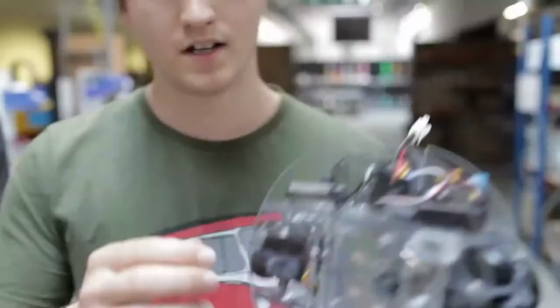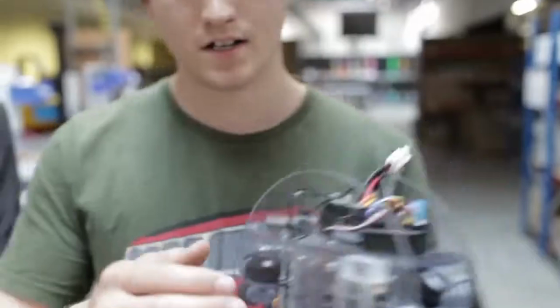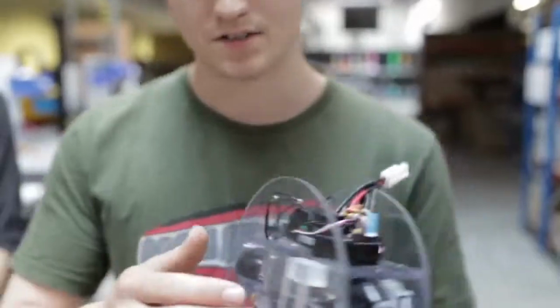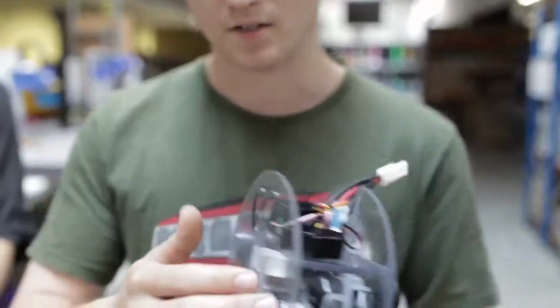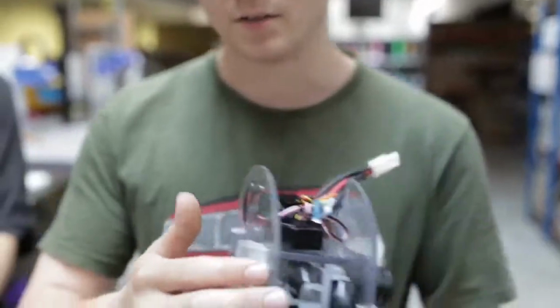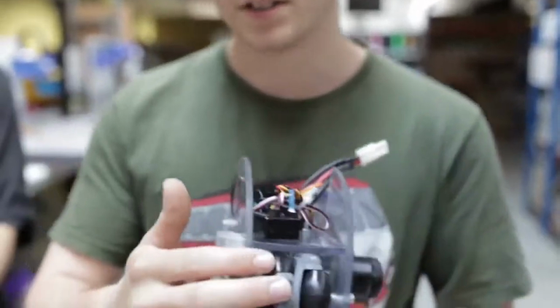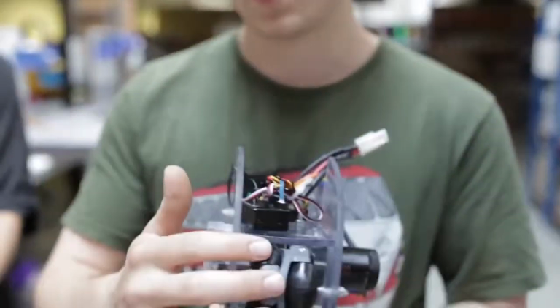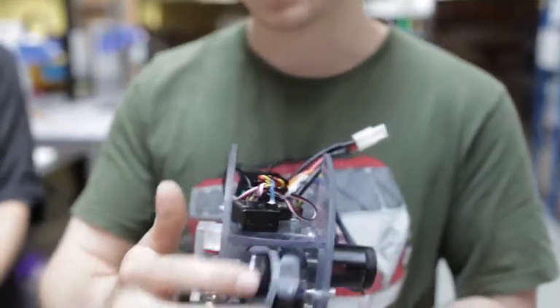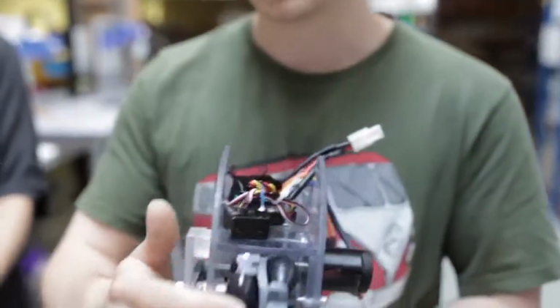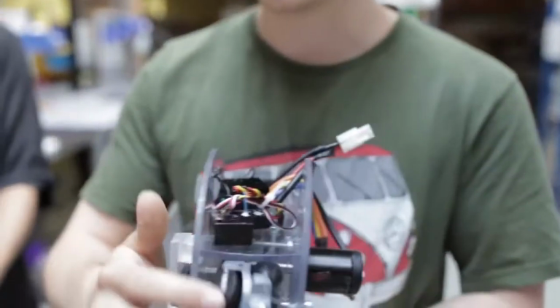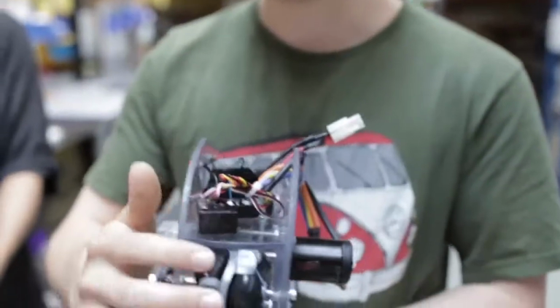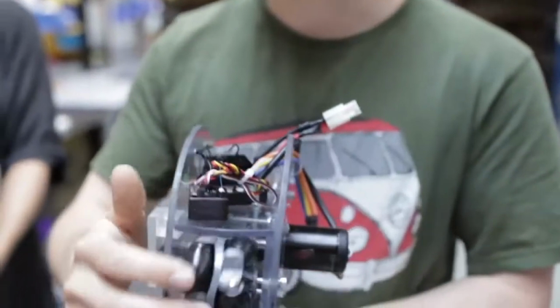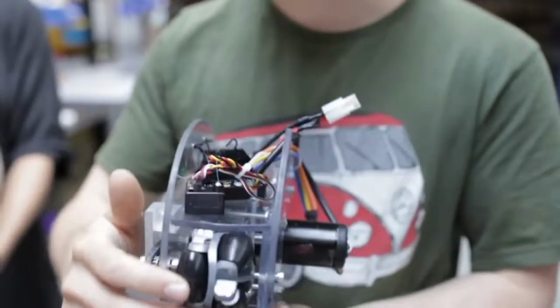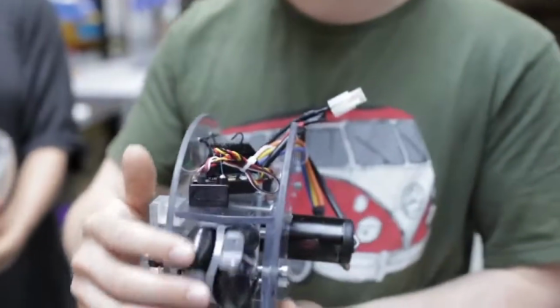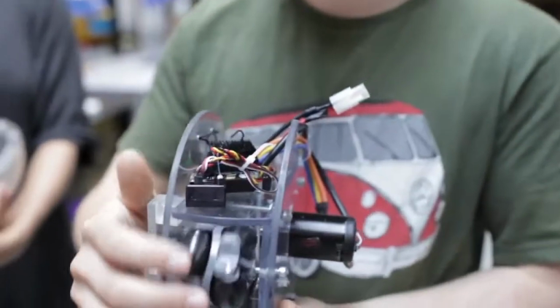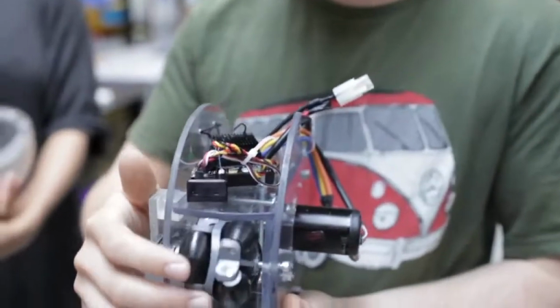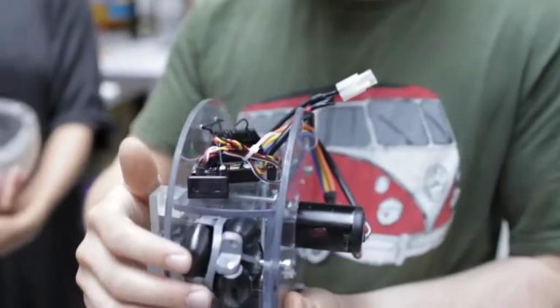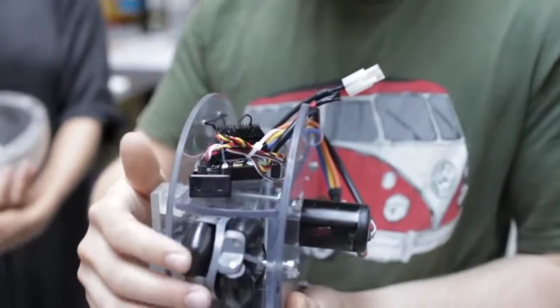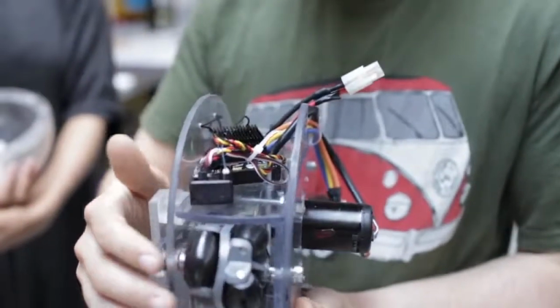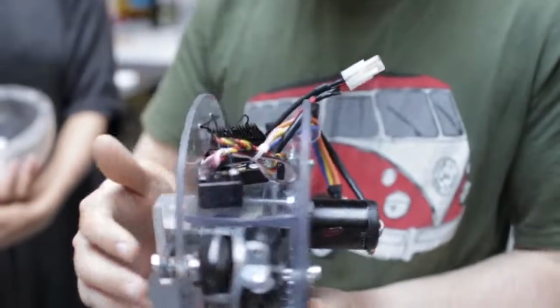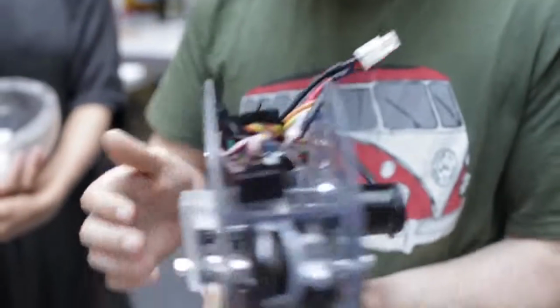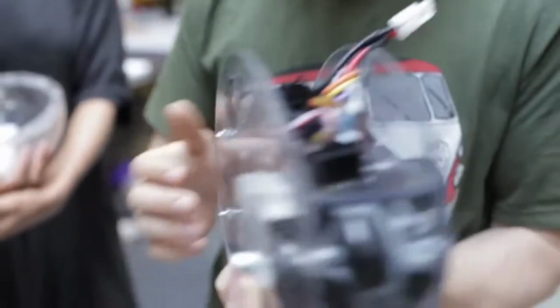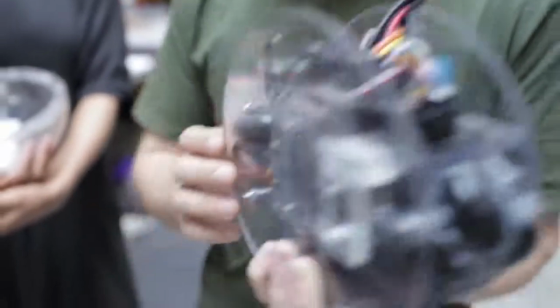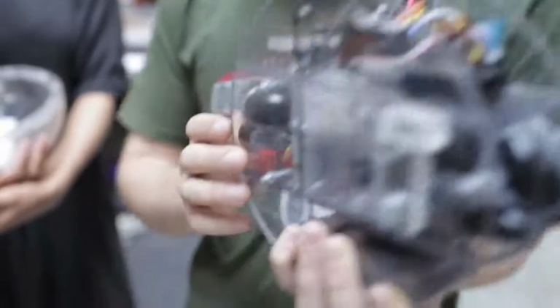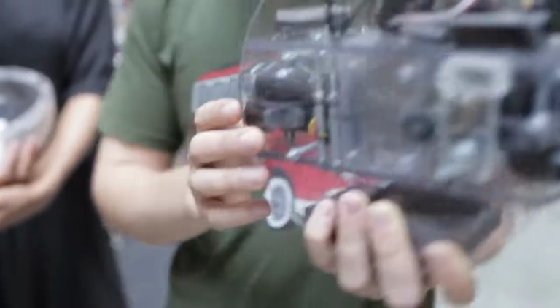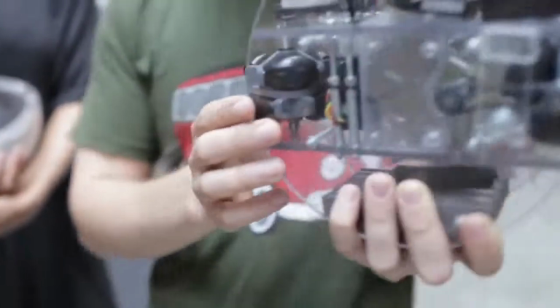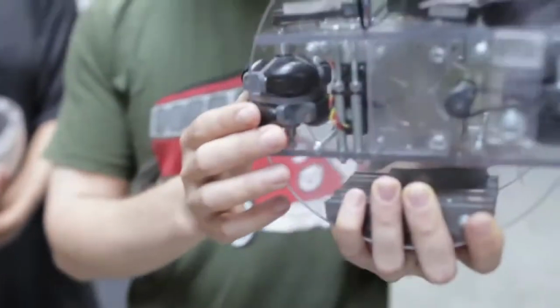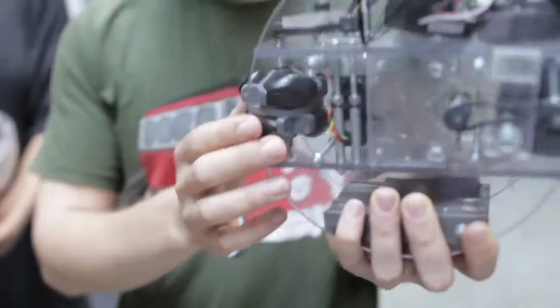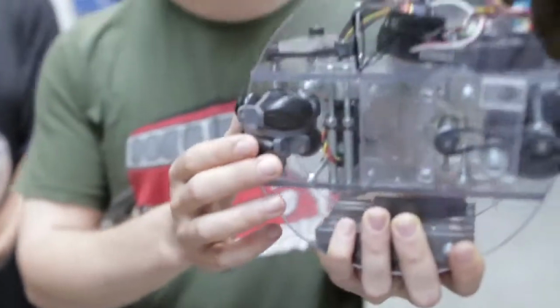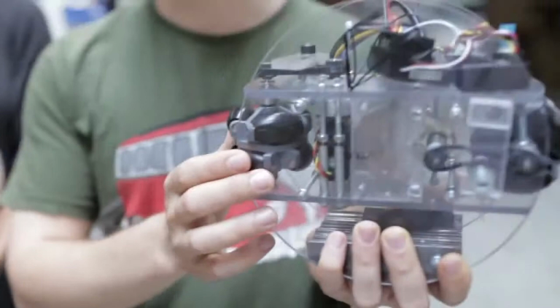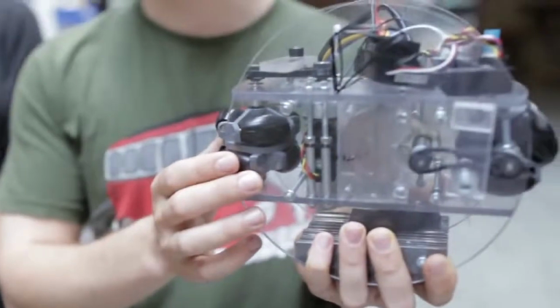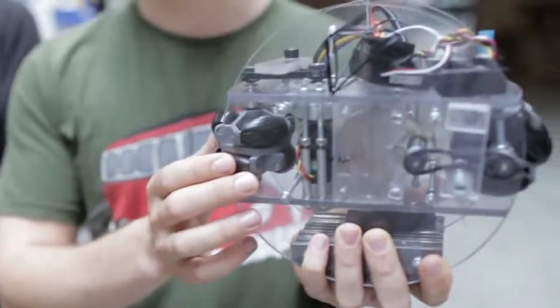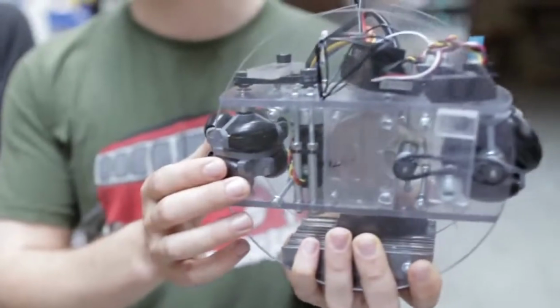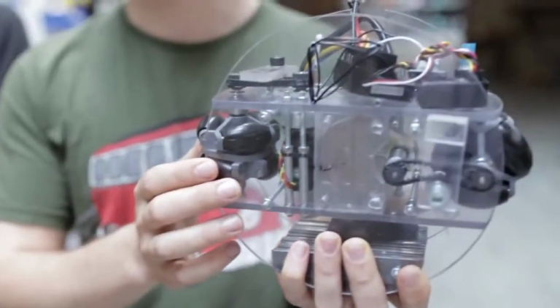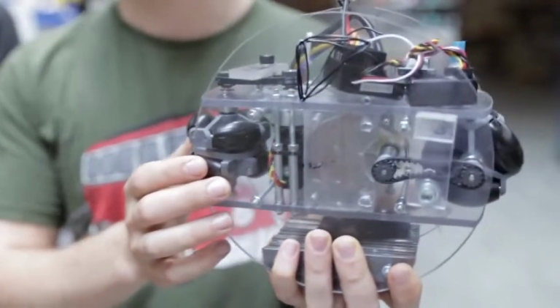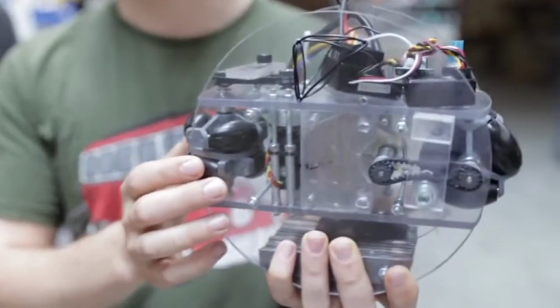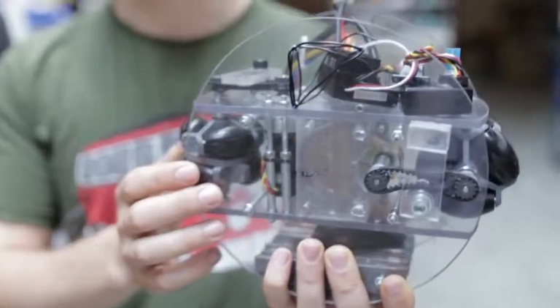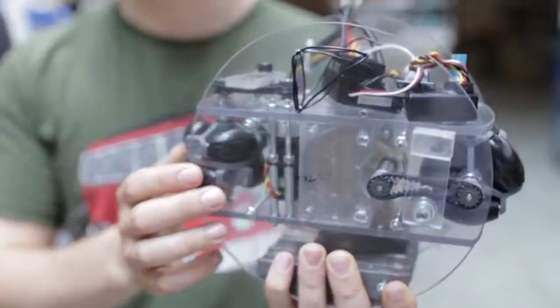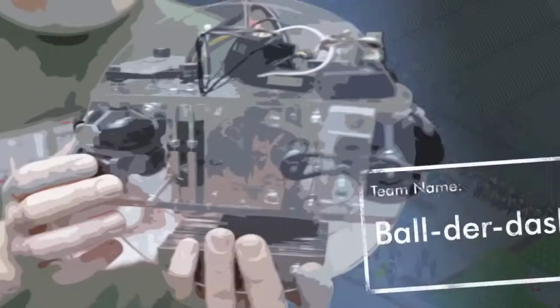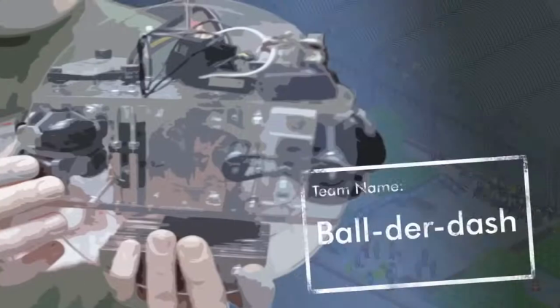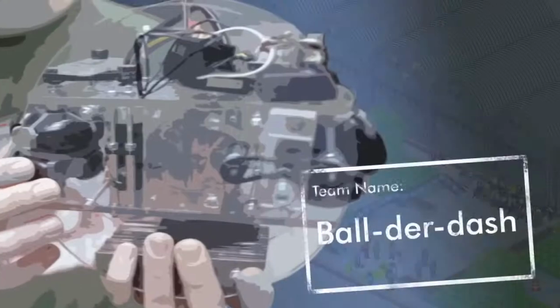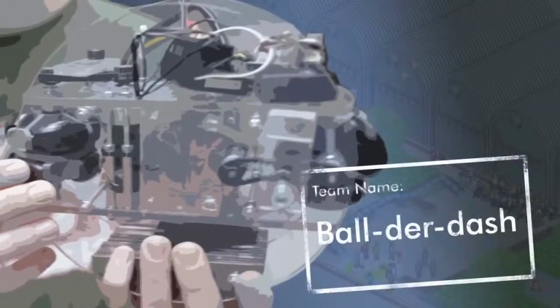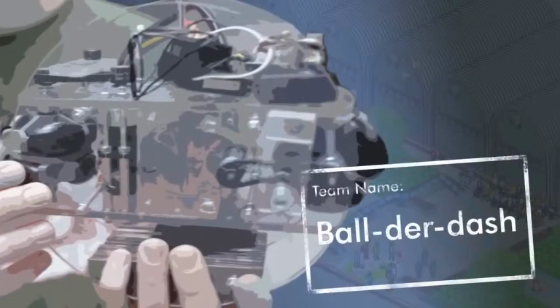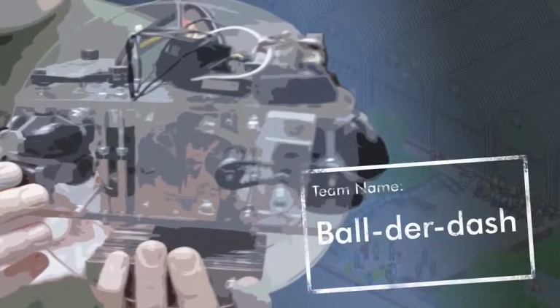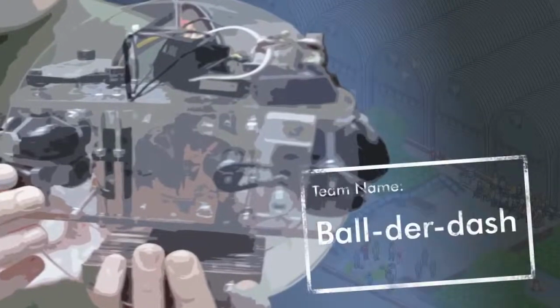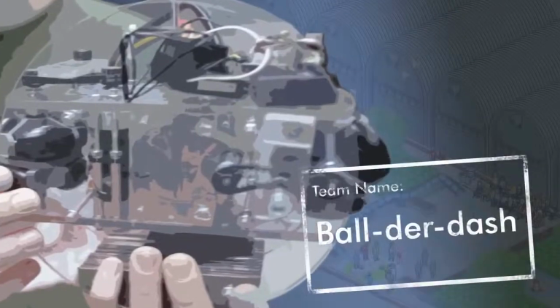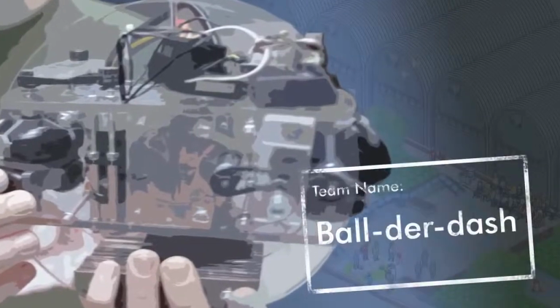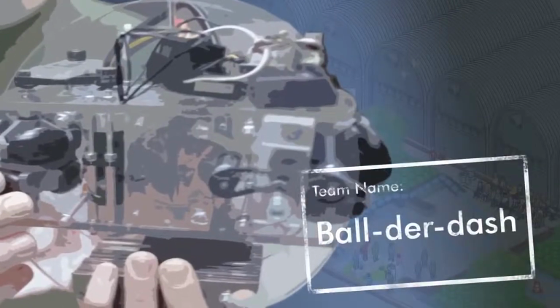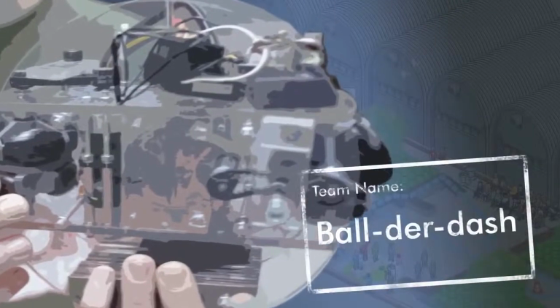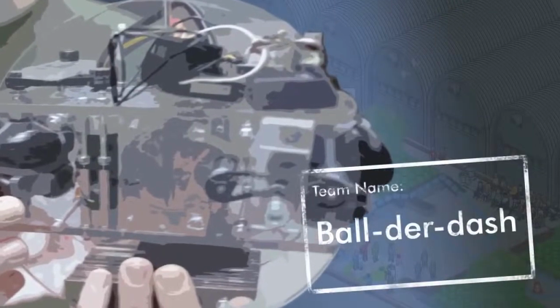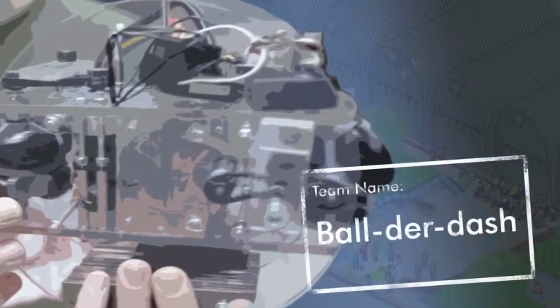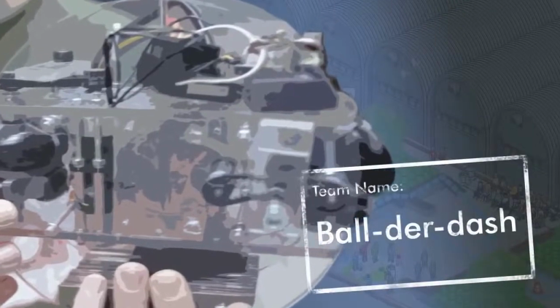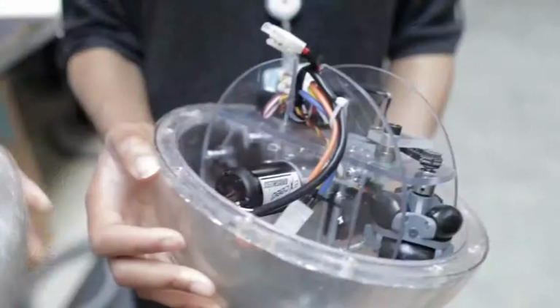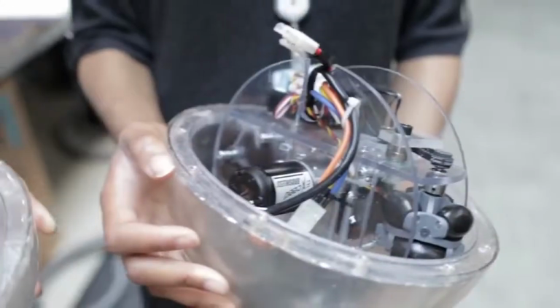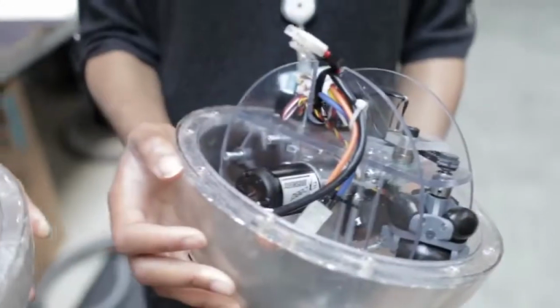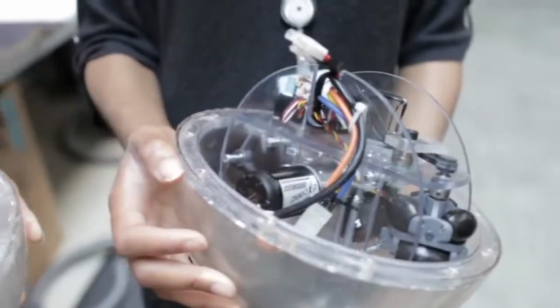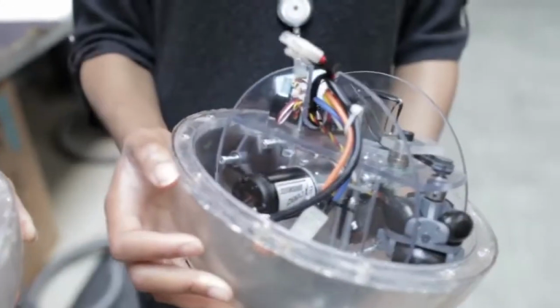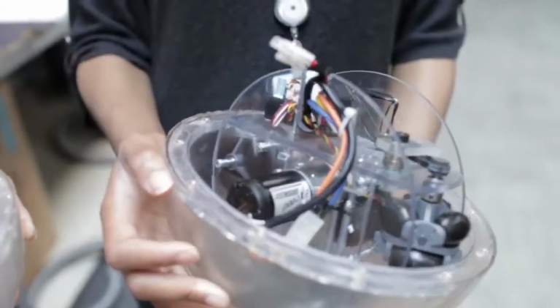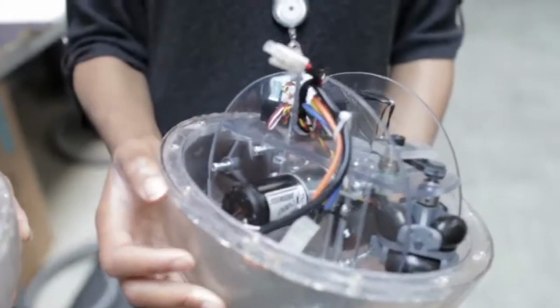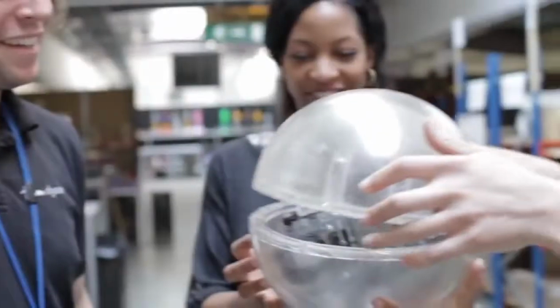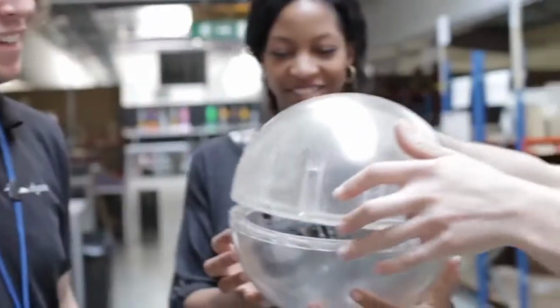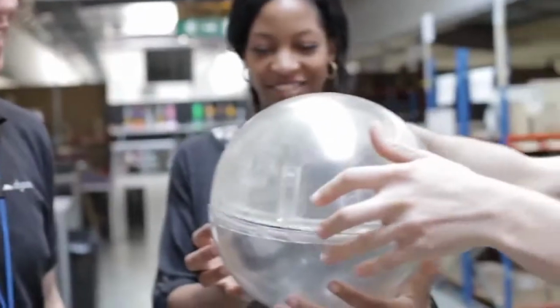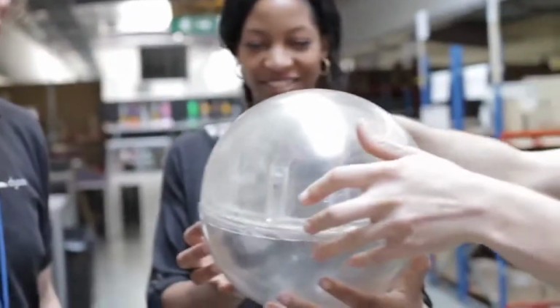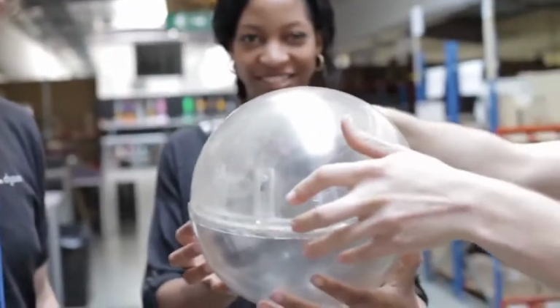This one gives us our forwards and backwards movement, and this one gives us our side to side movement. It fits inside the ball, like that.